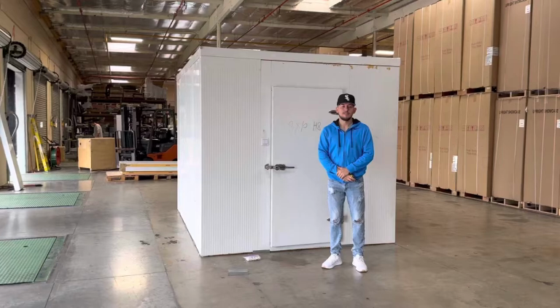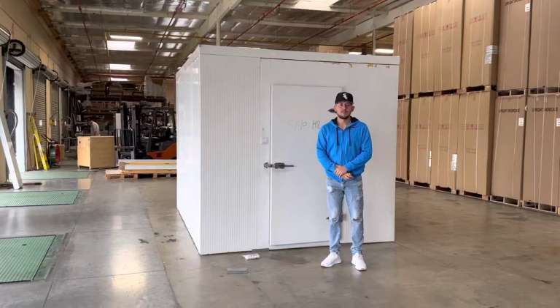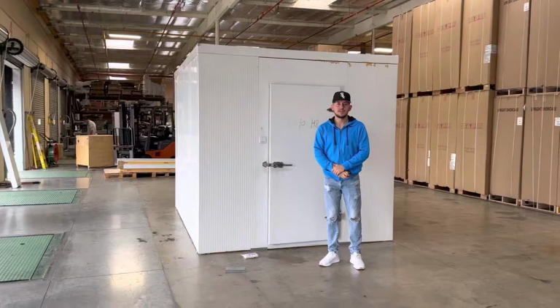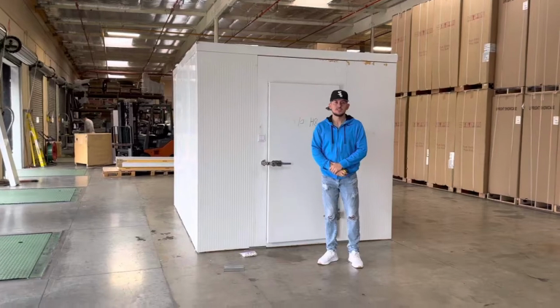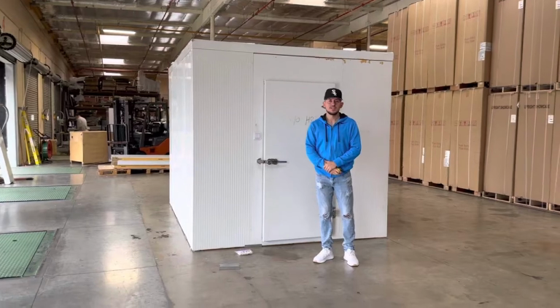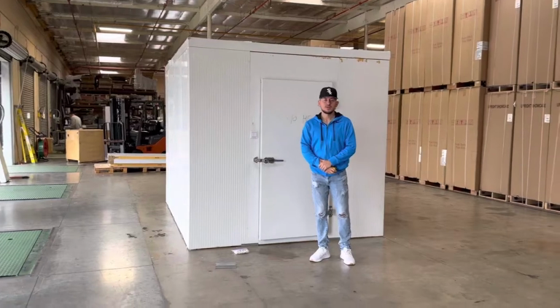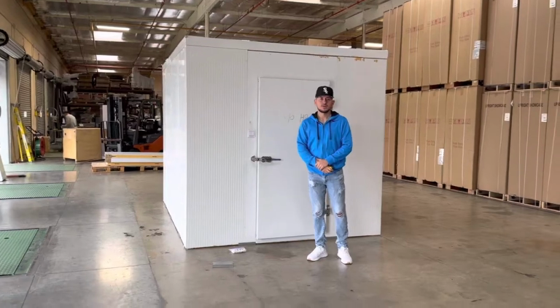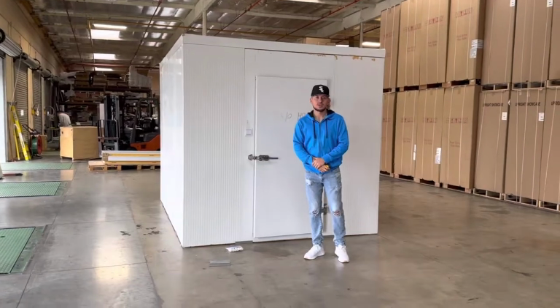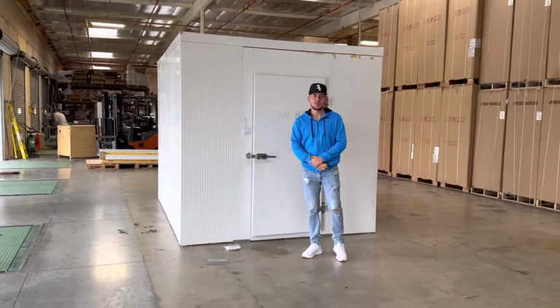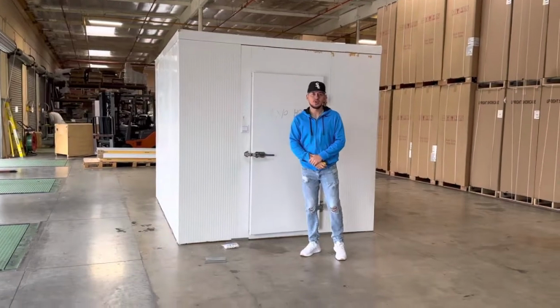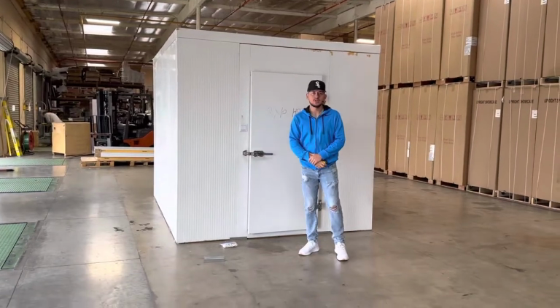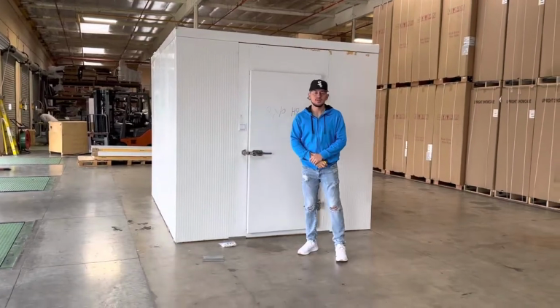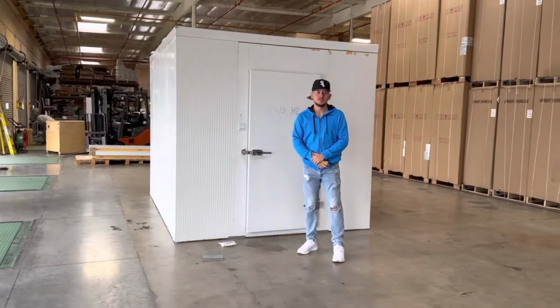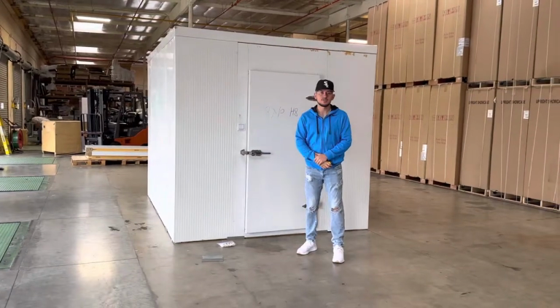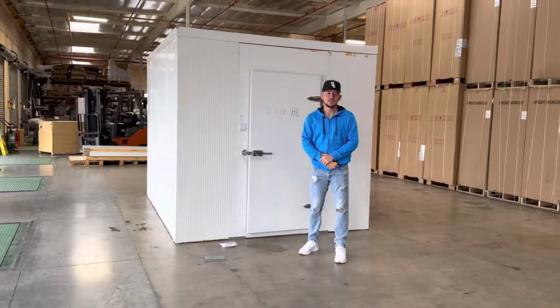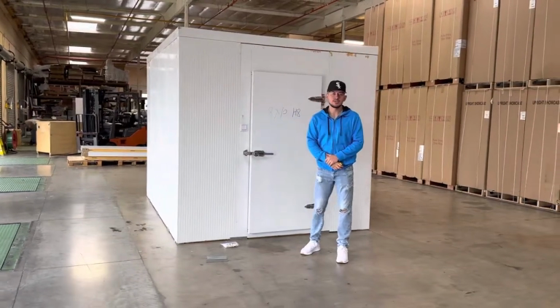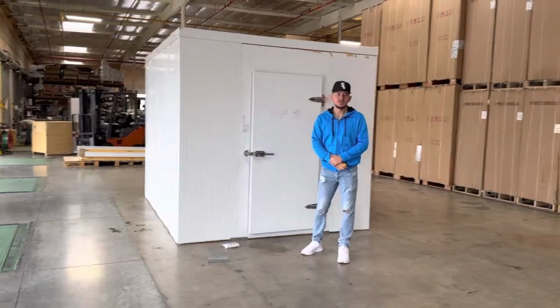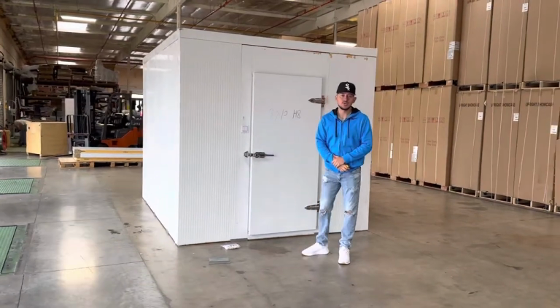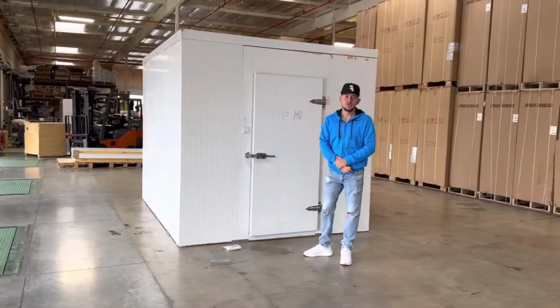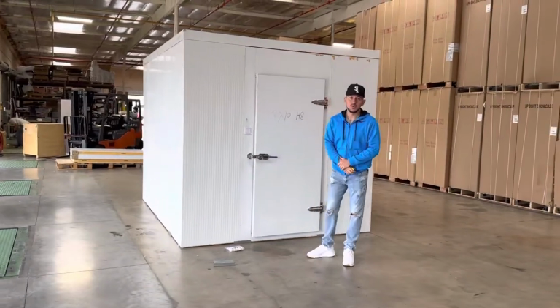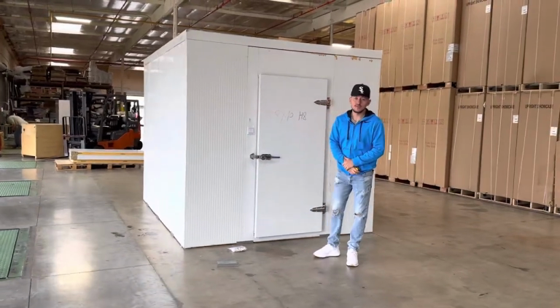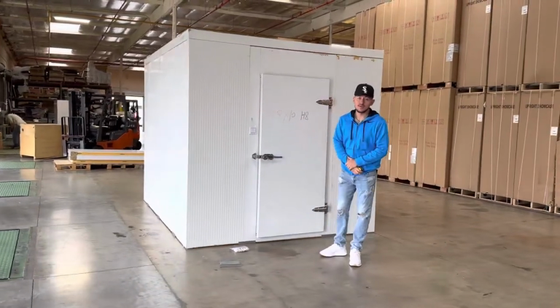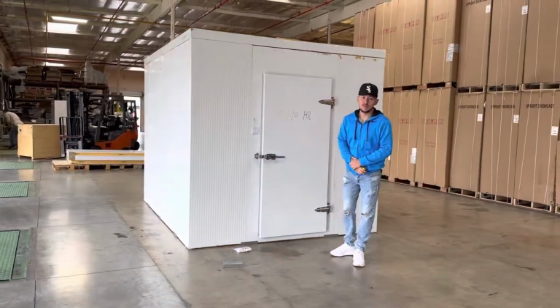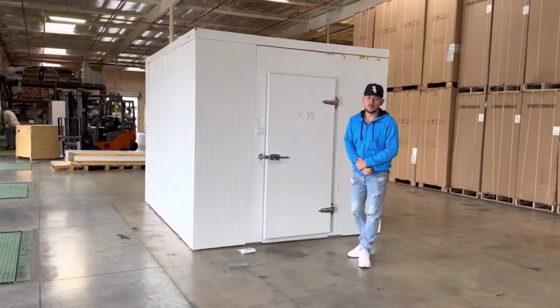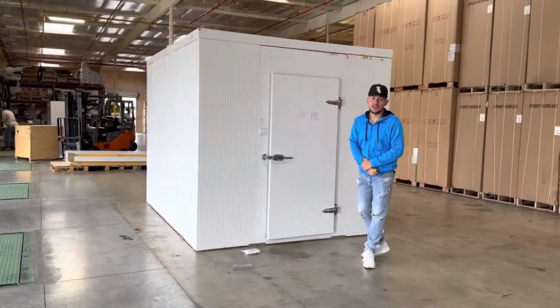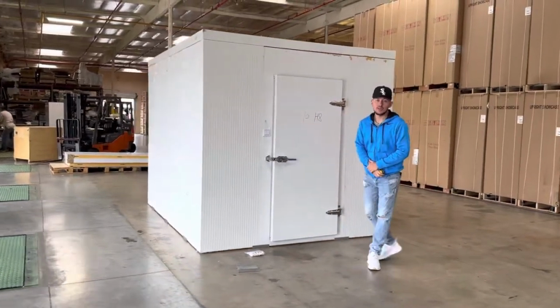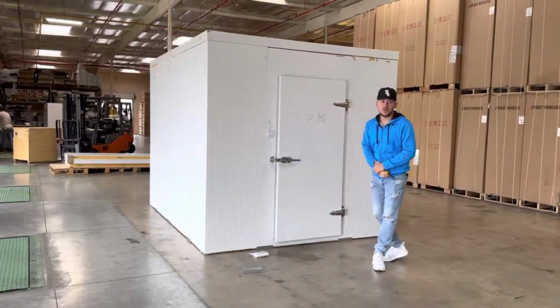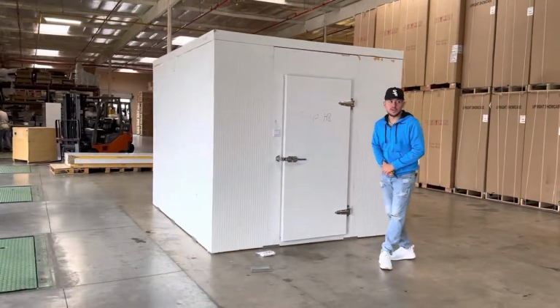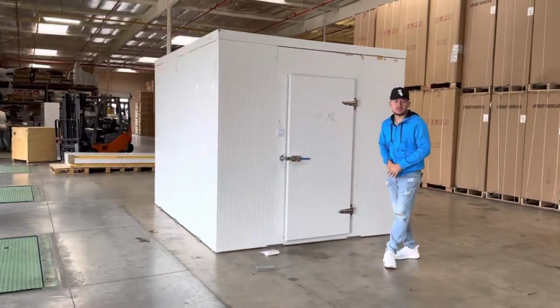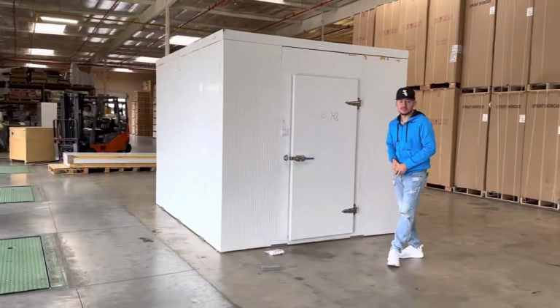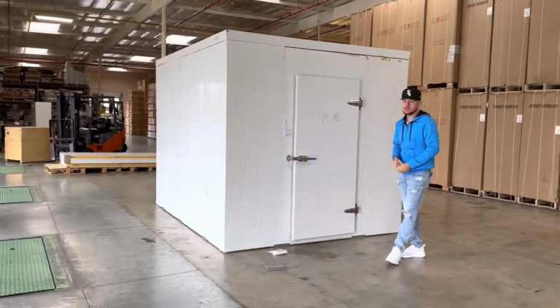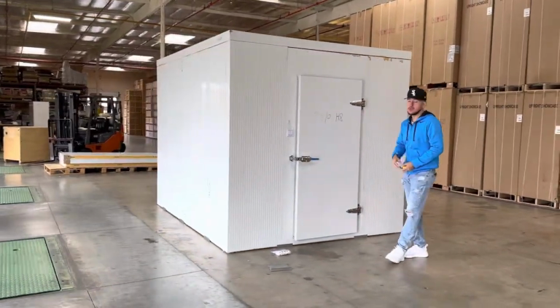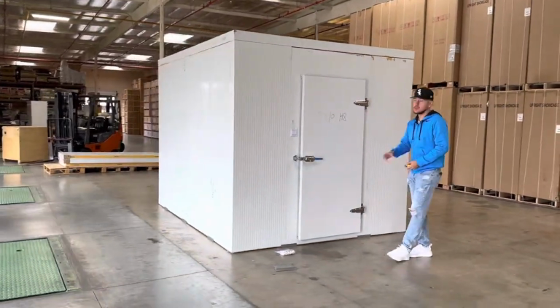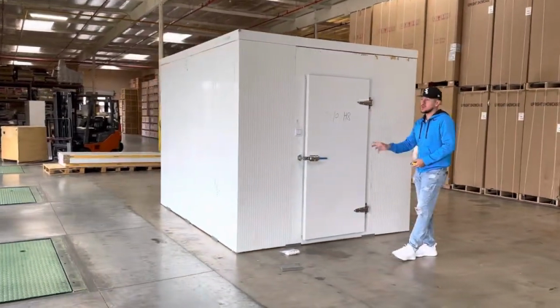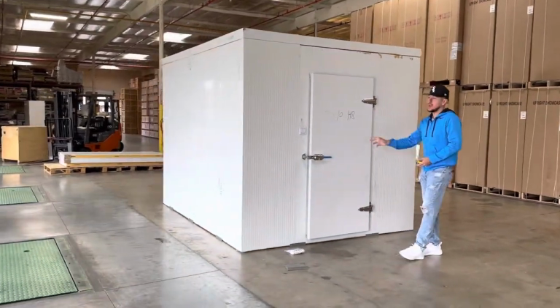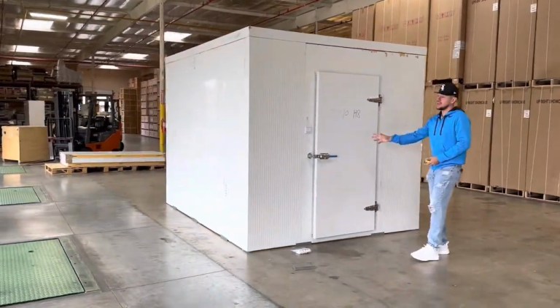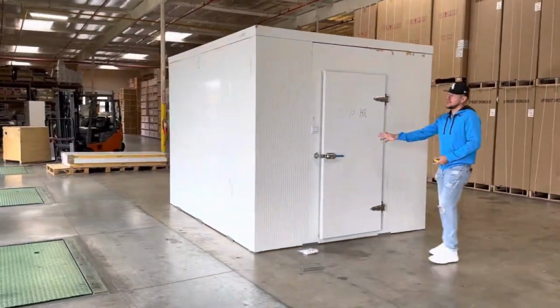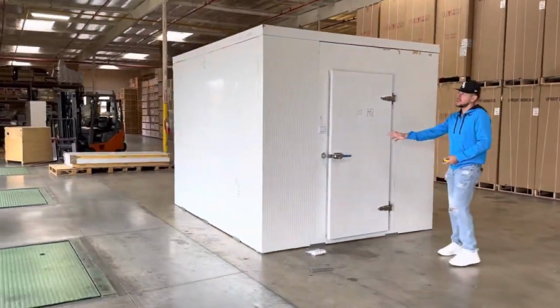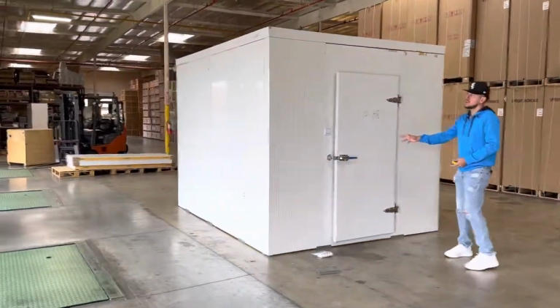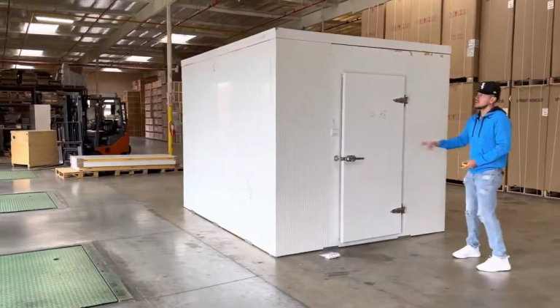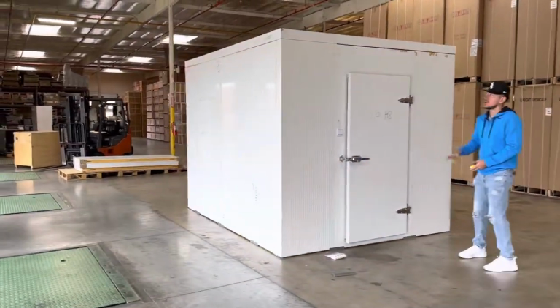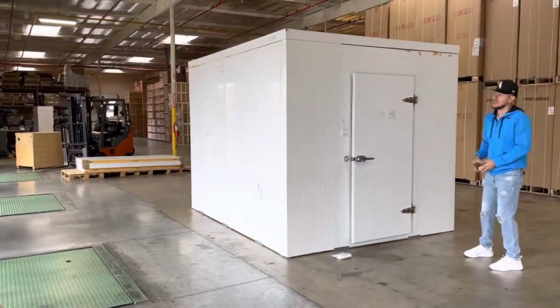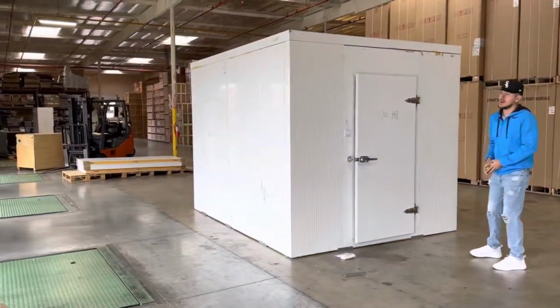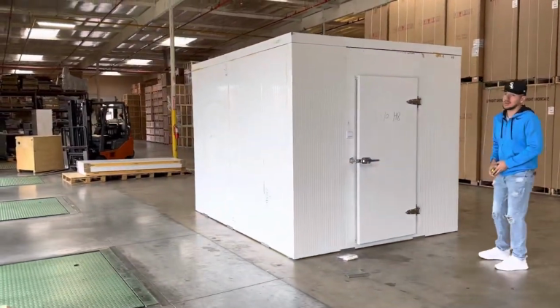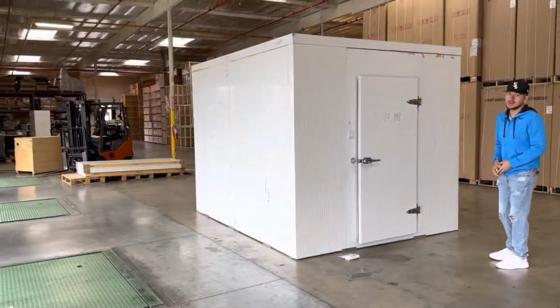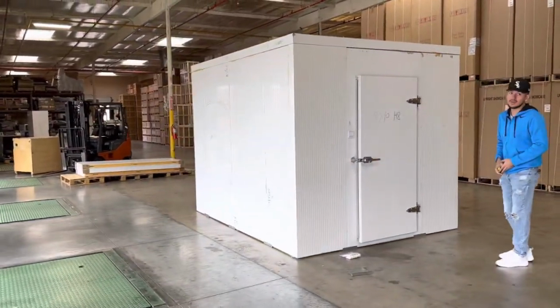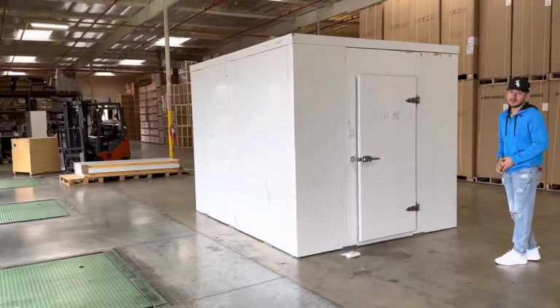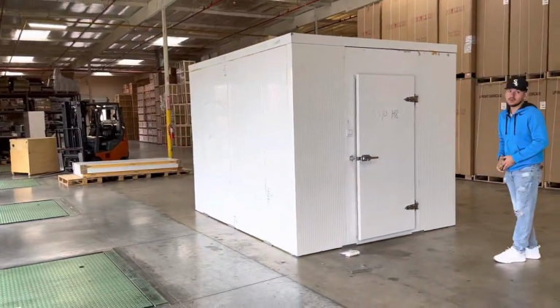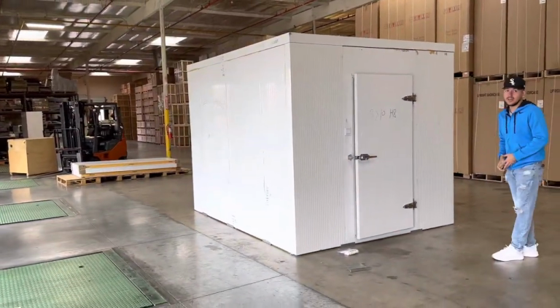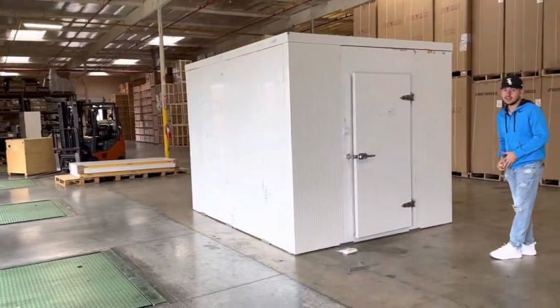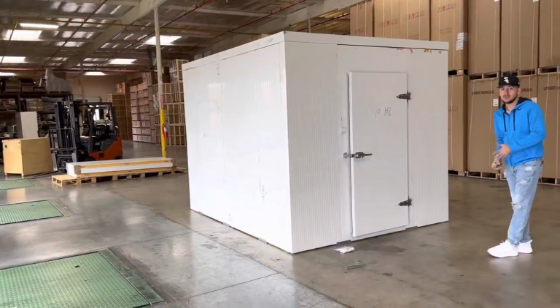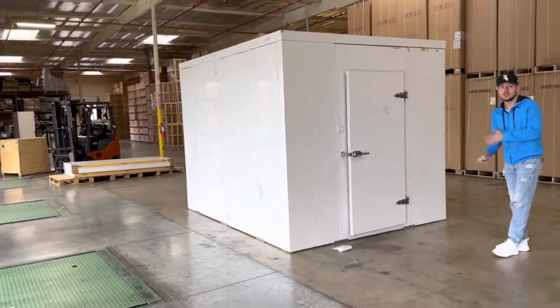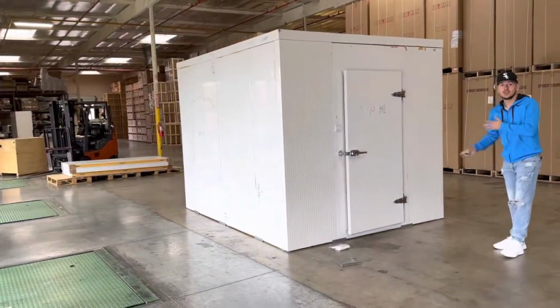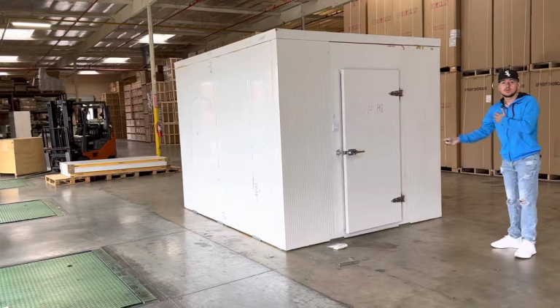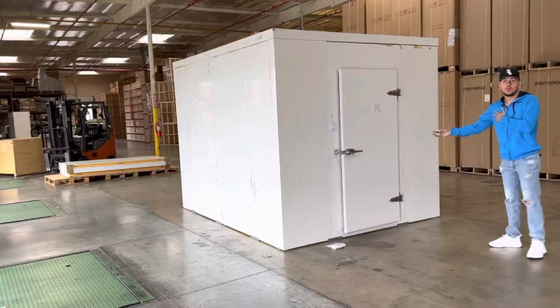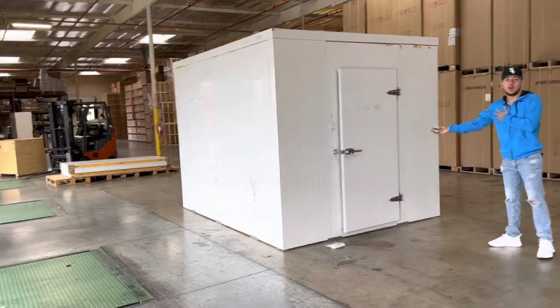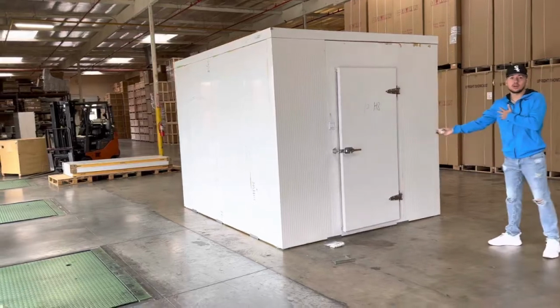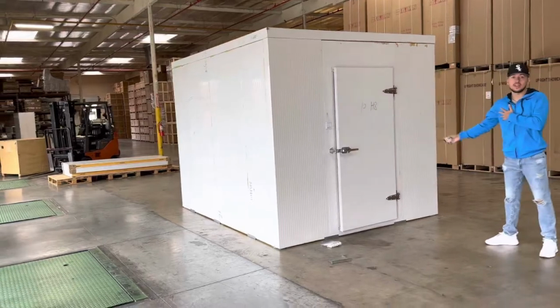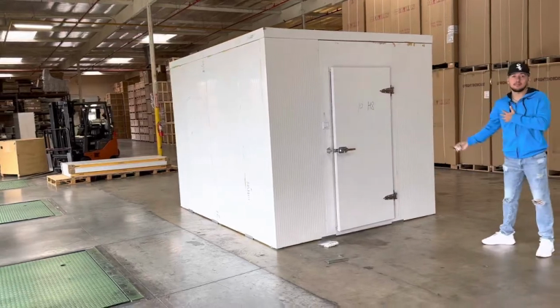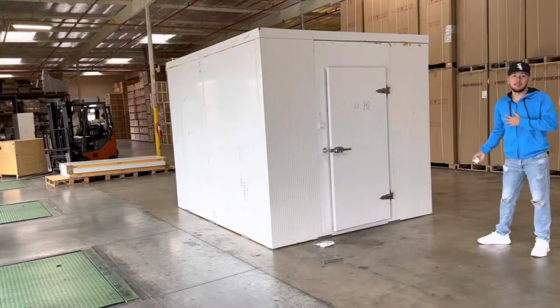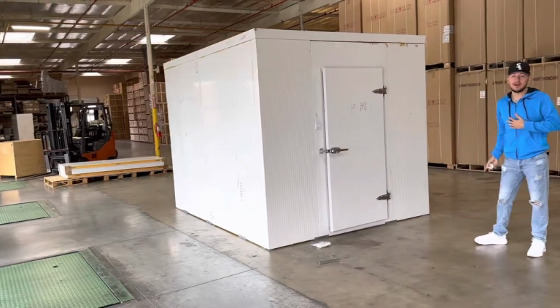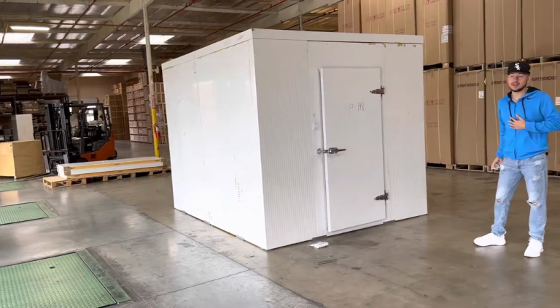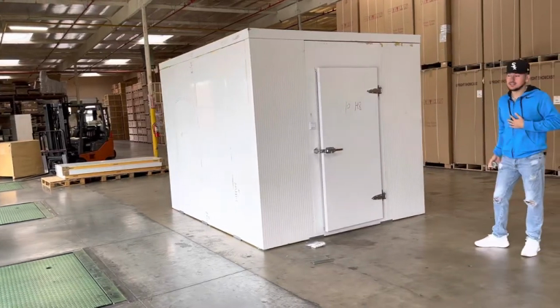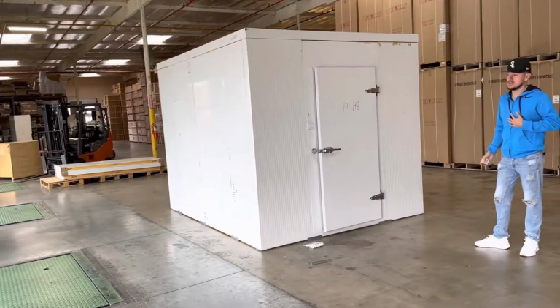Hey everybody, today we're going to go ahead and demonstrate to you one of our brand new items. To my right here, you're looking at one of our brand new walk-in boxes.